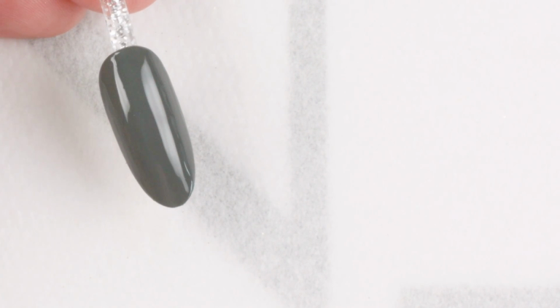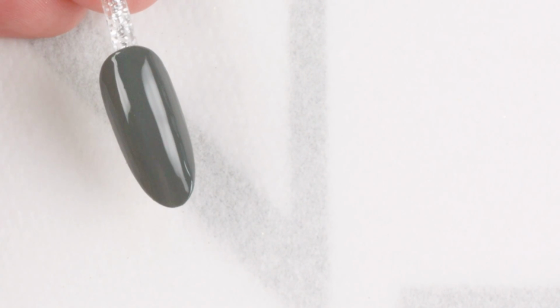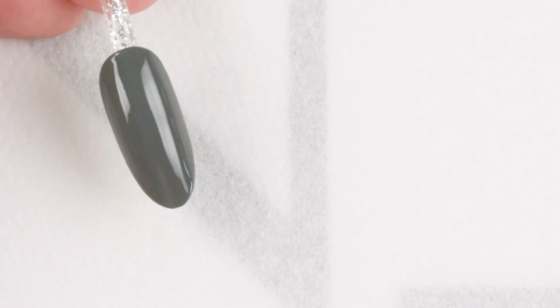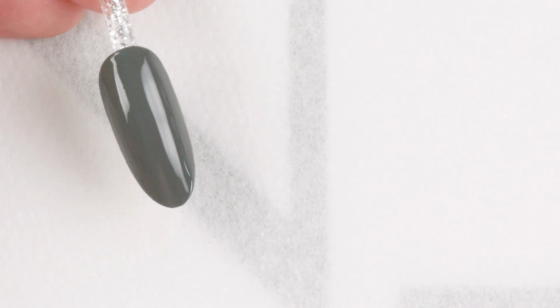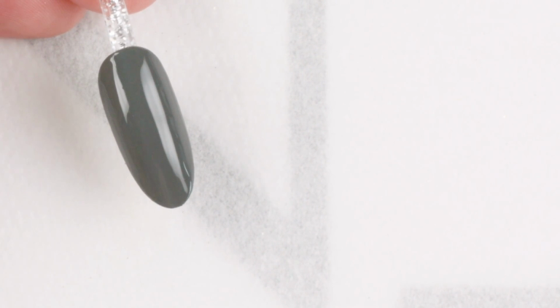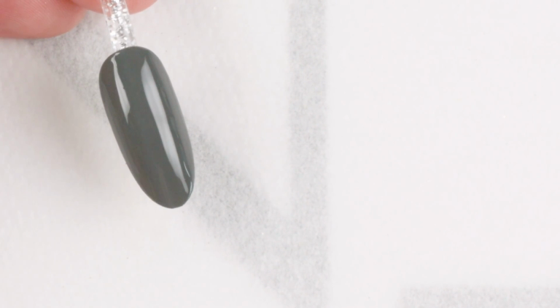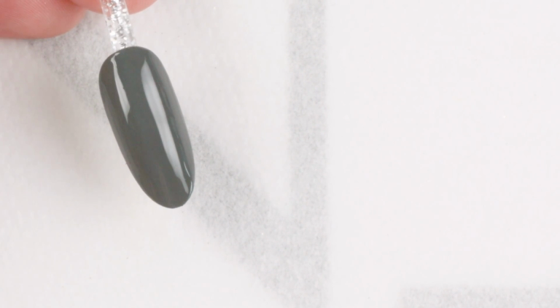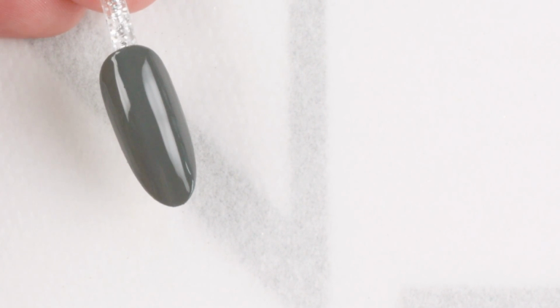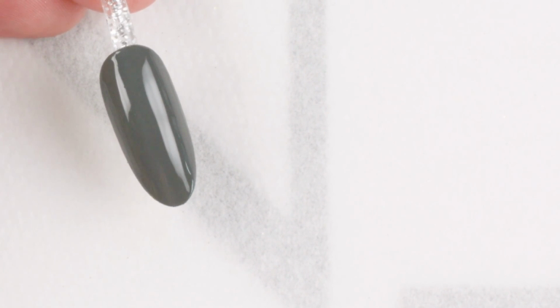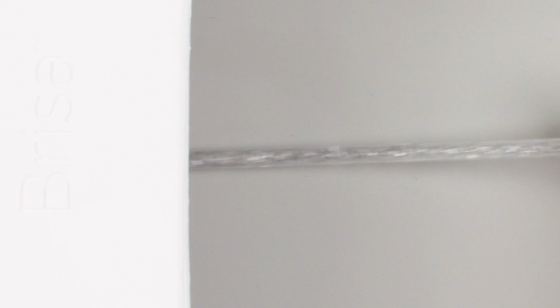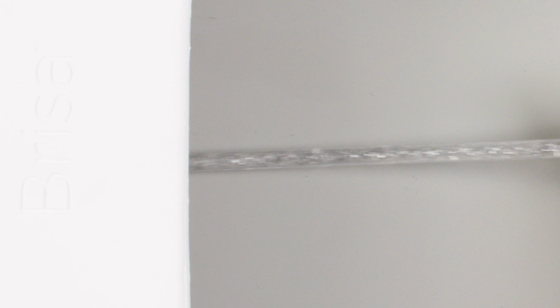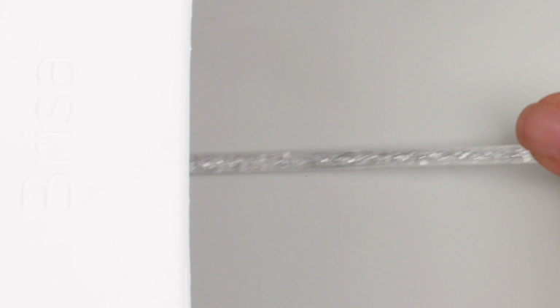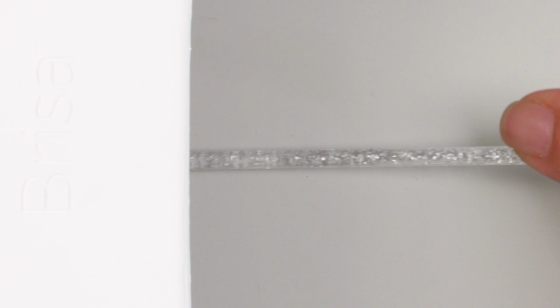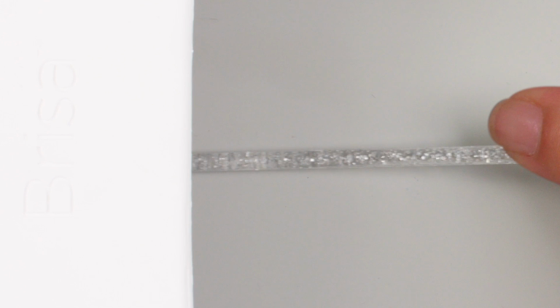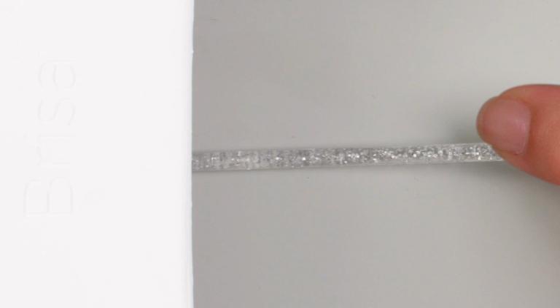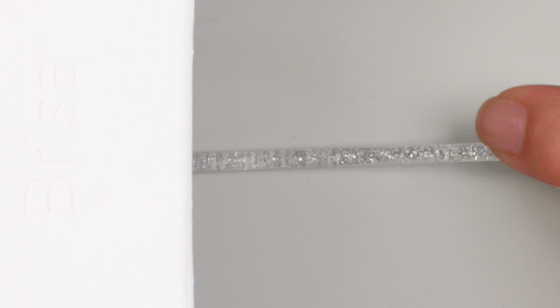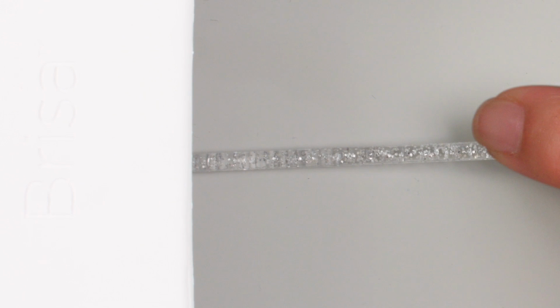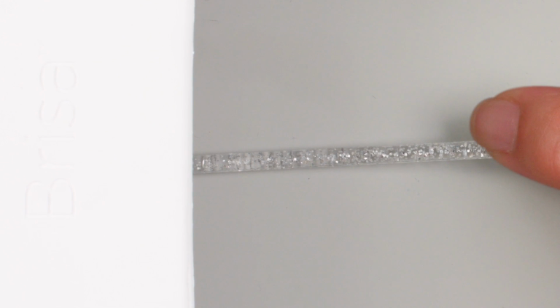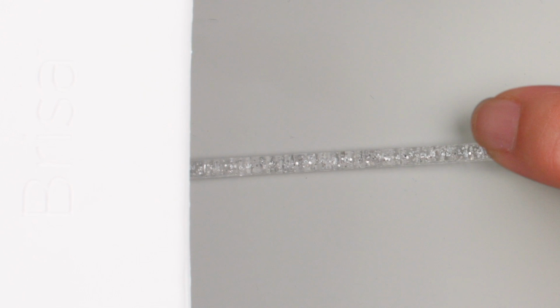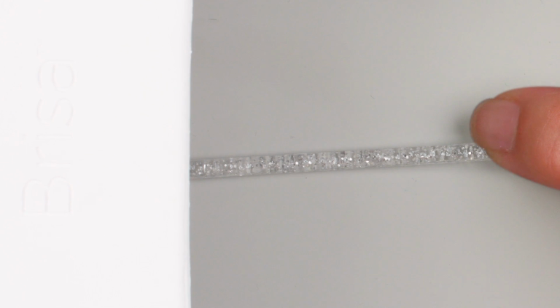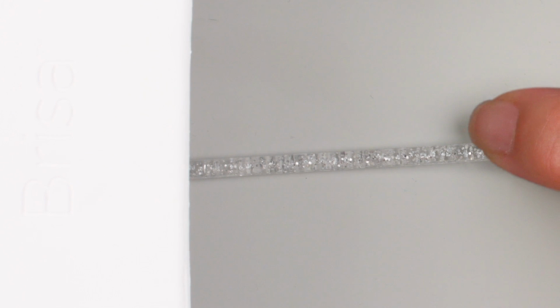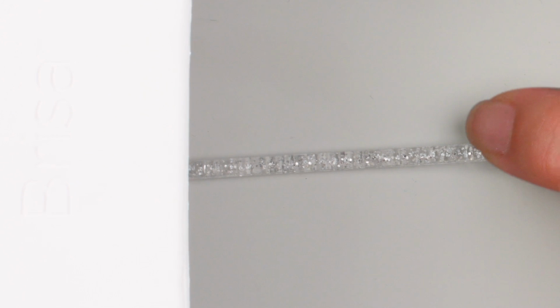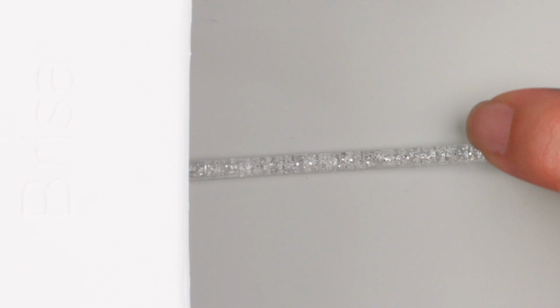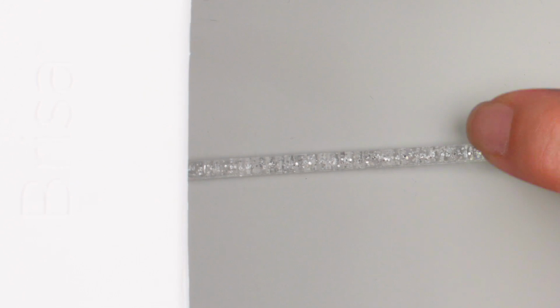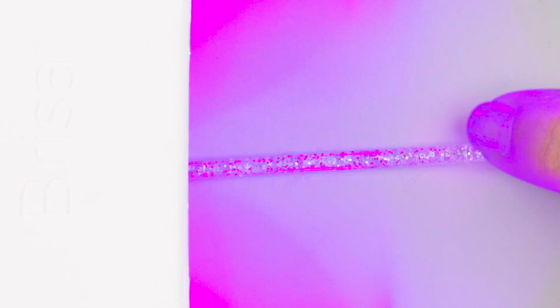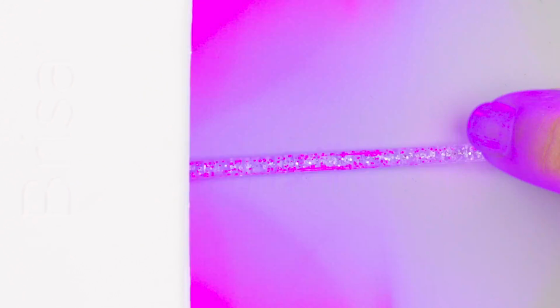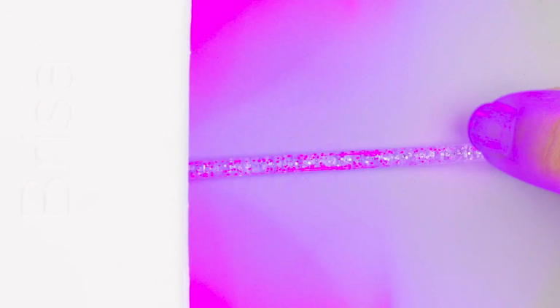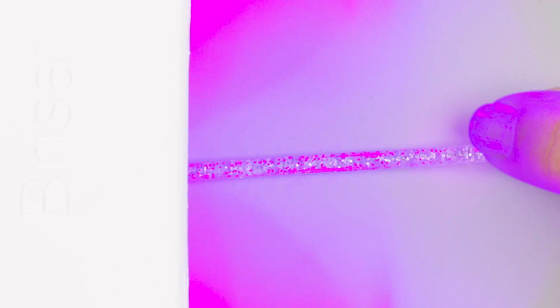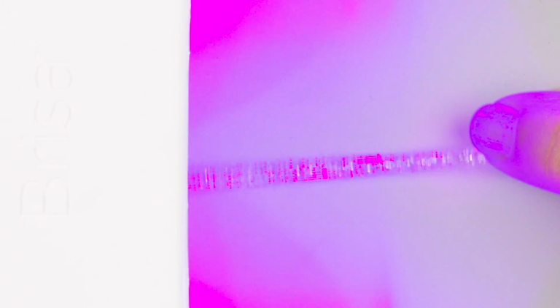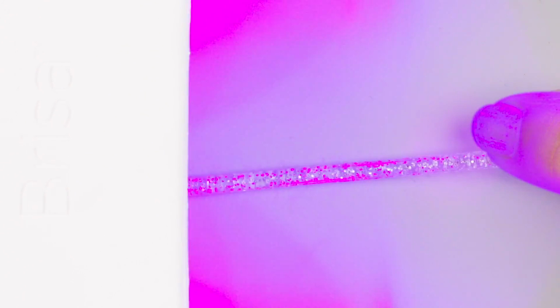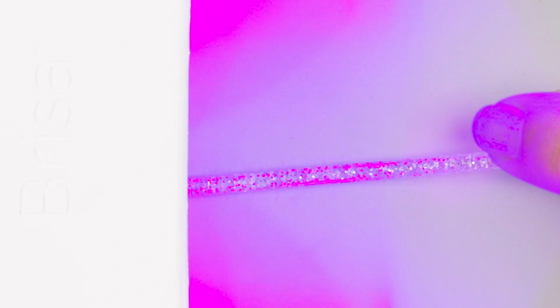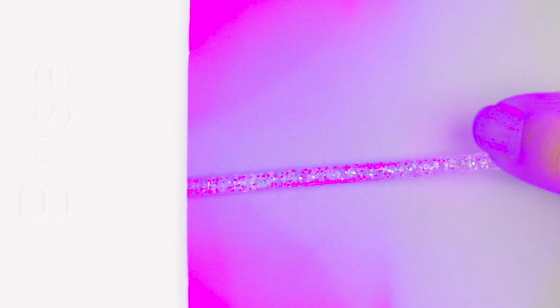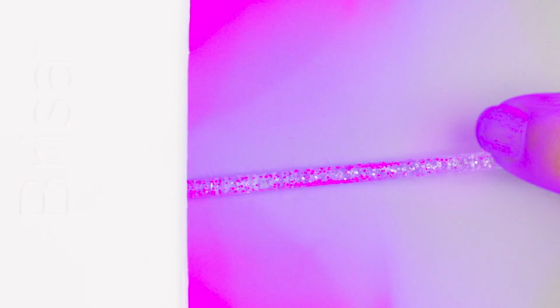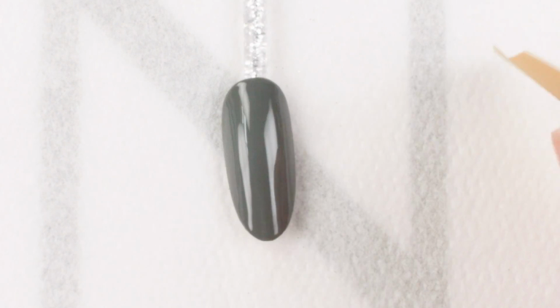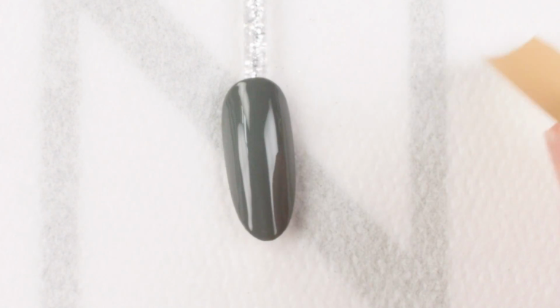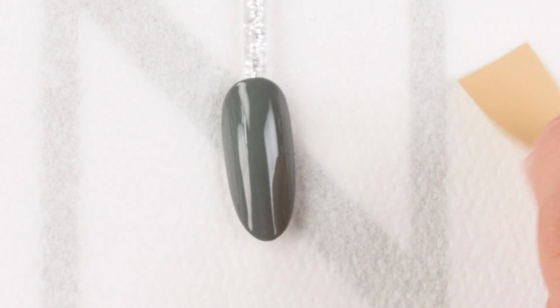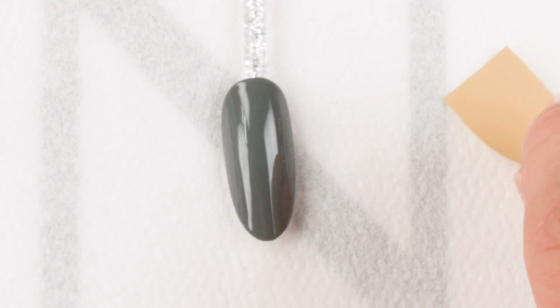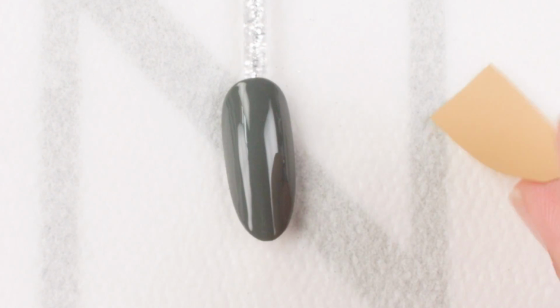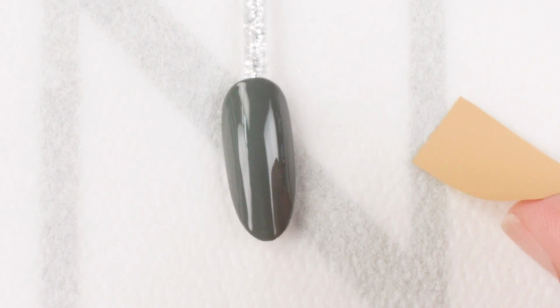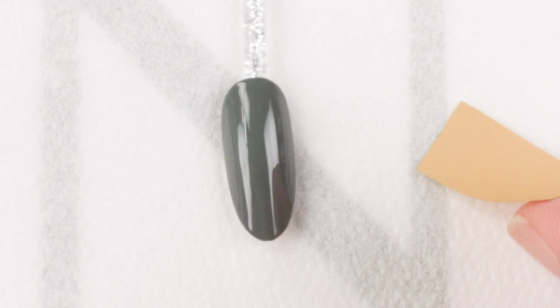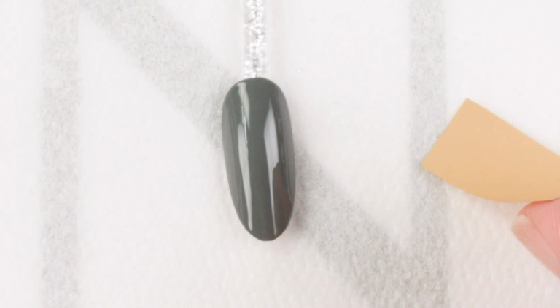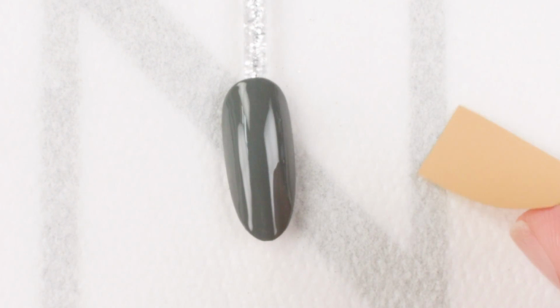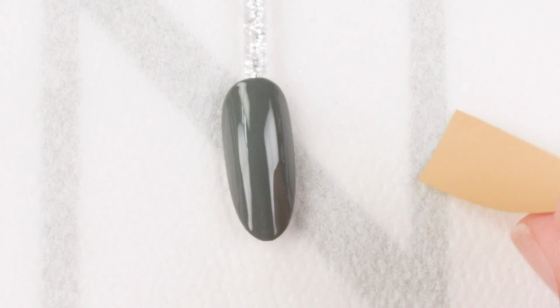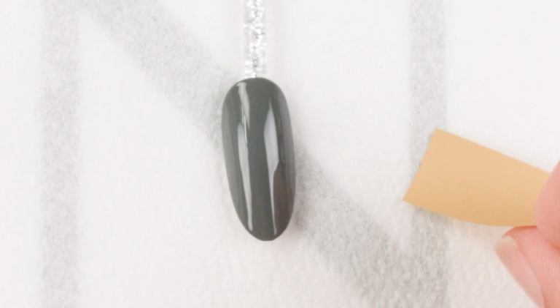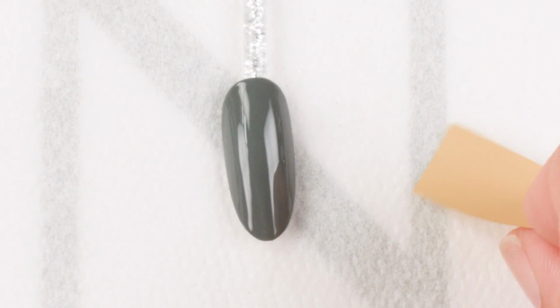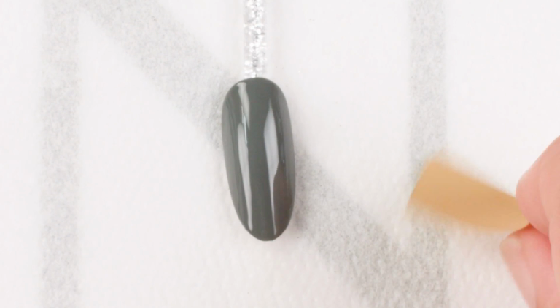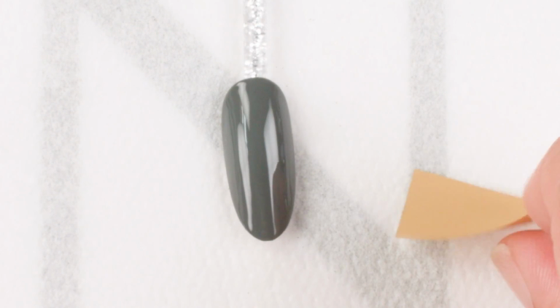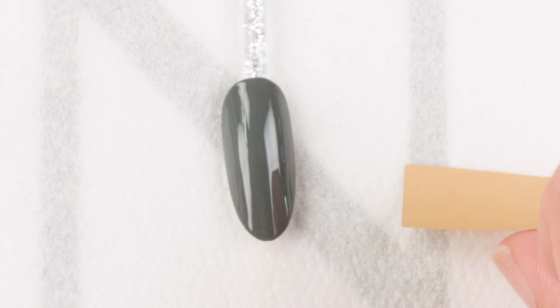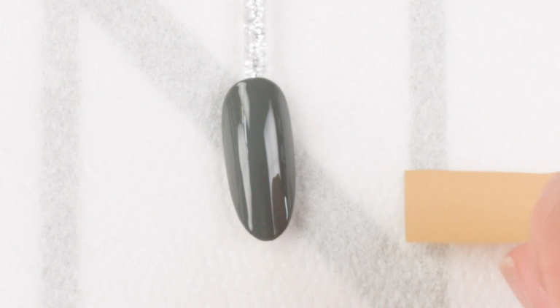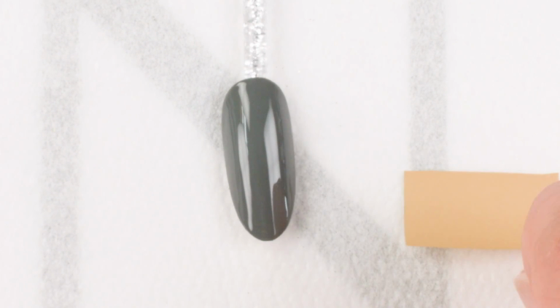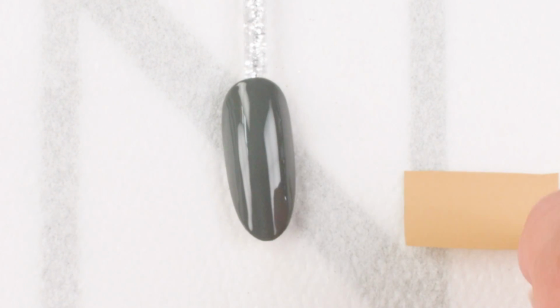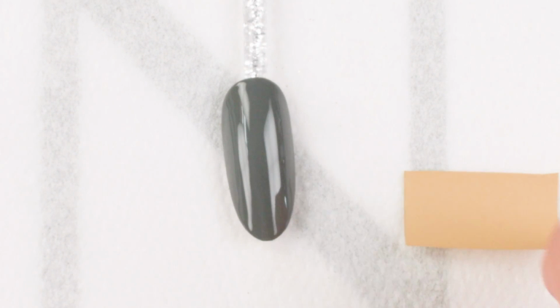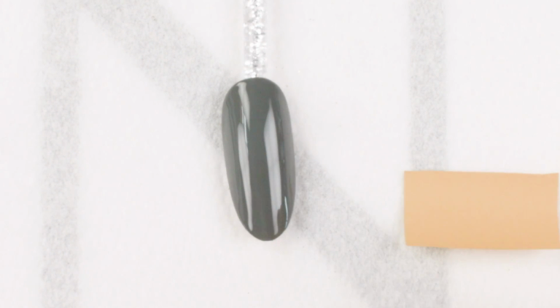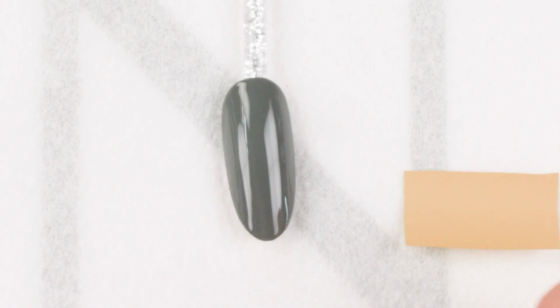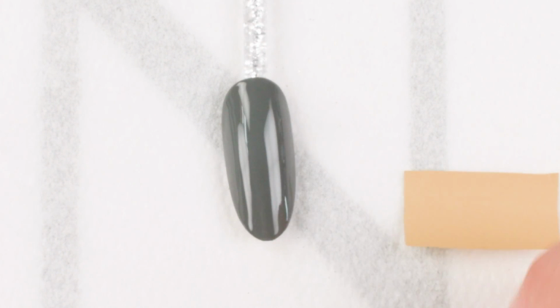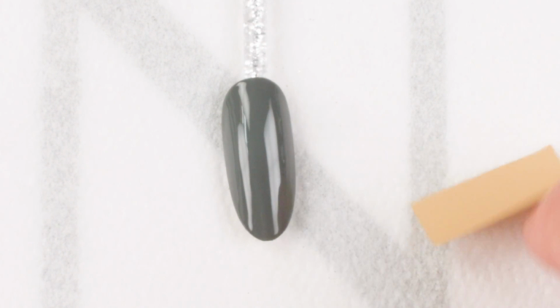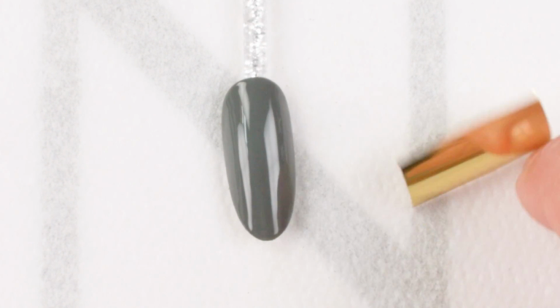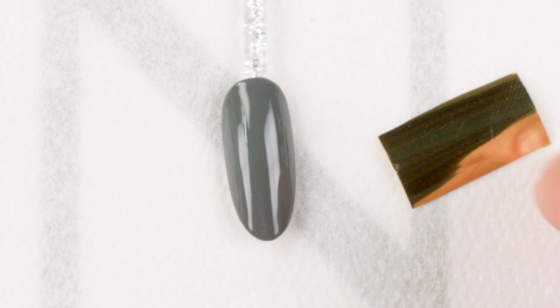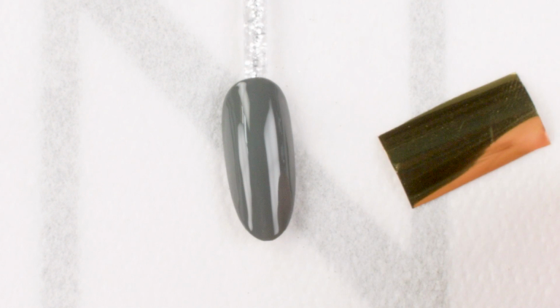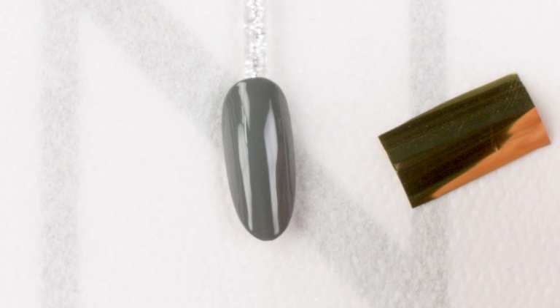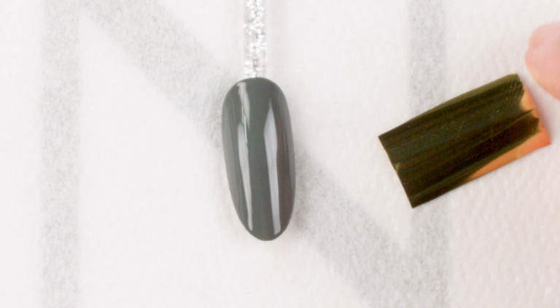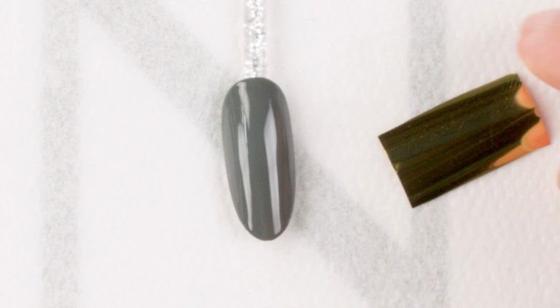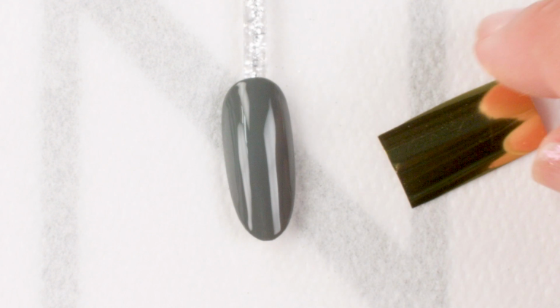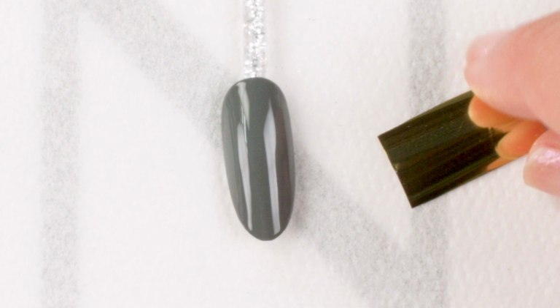Place it in your C&D Shellac lamp and press button 2S. So I'm going to take my yellow-based gold foil.